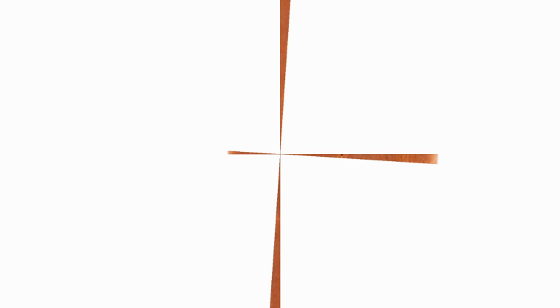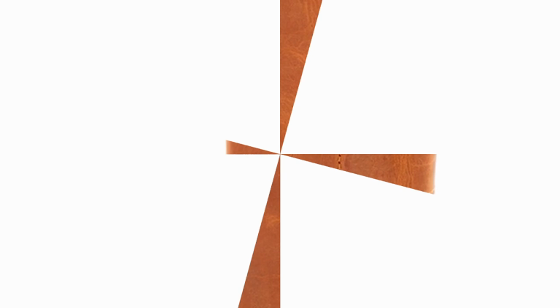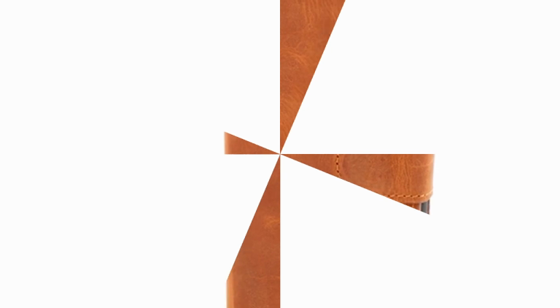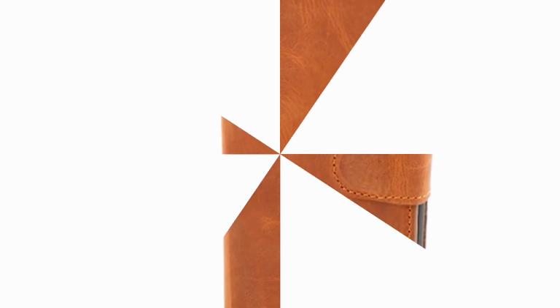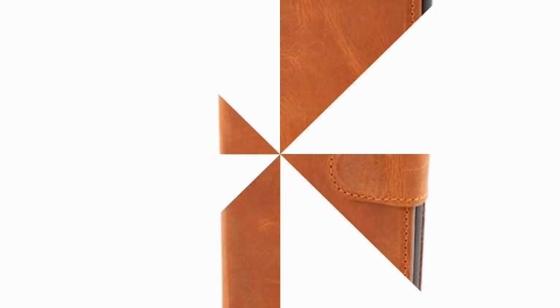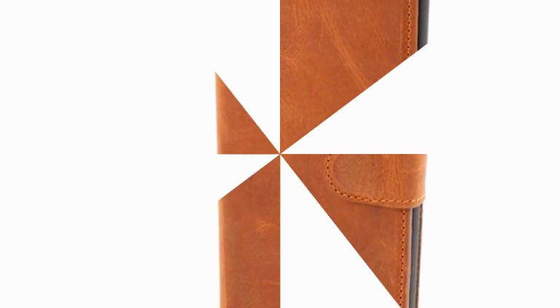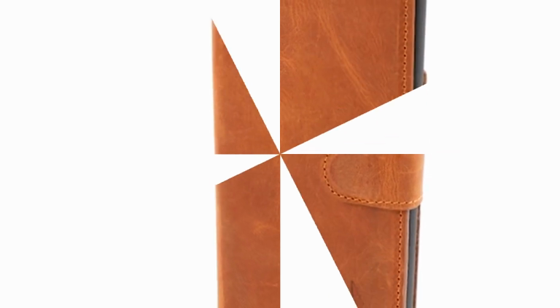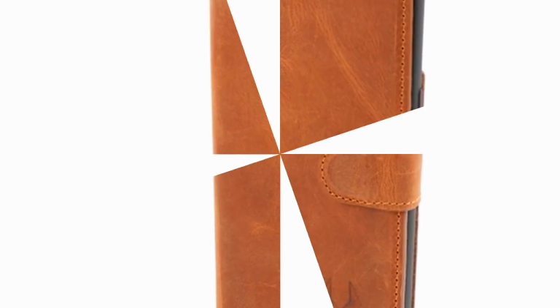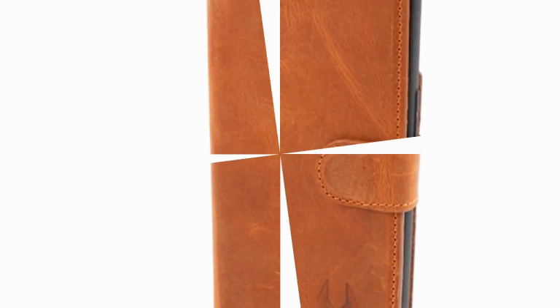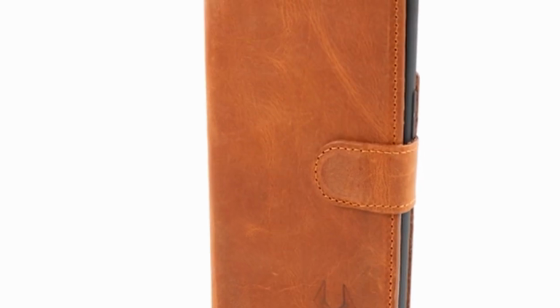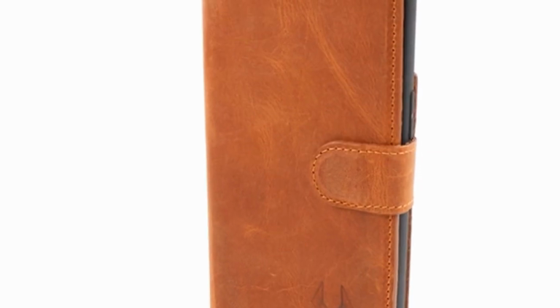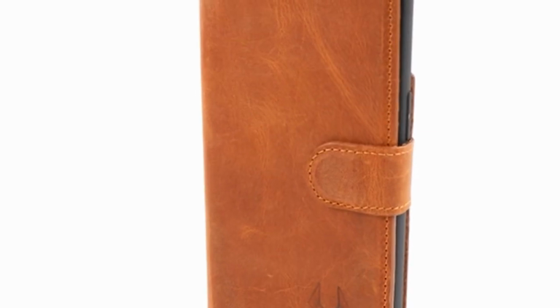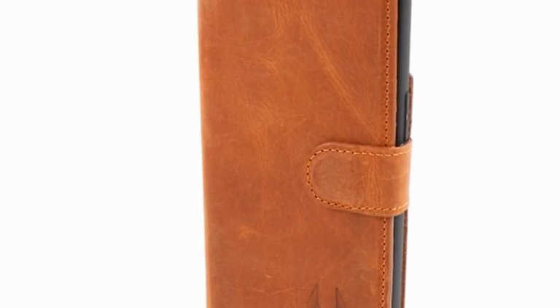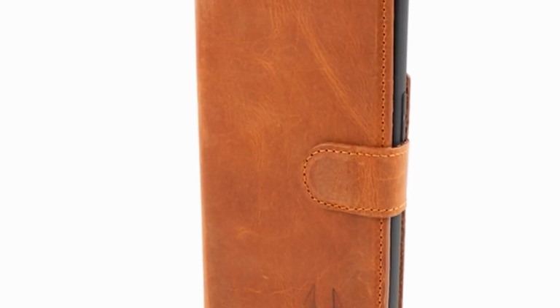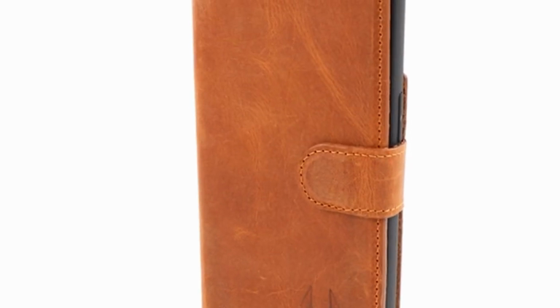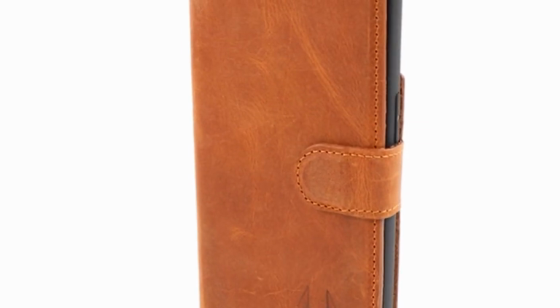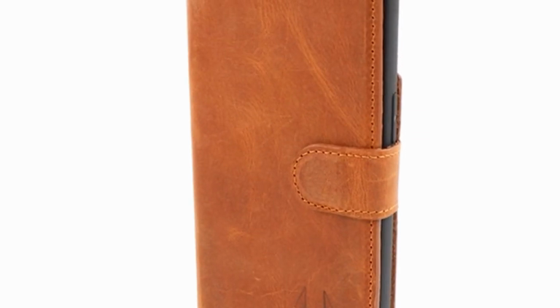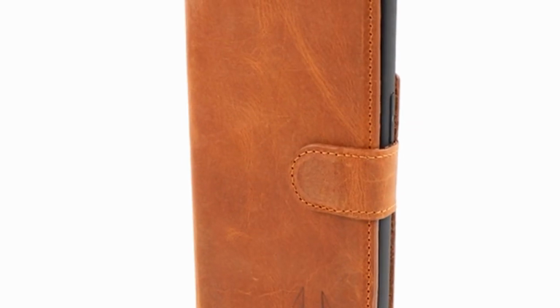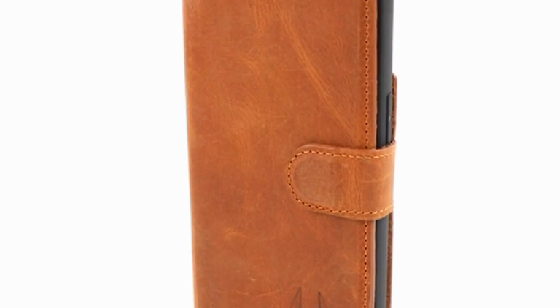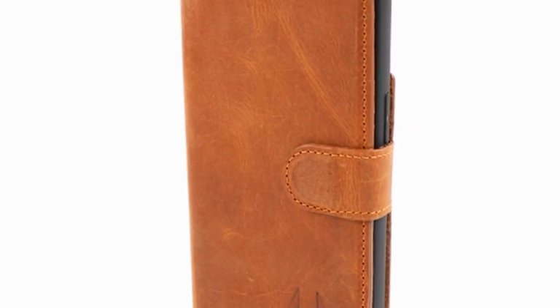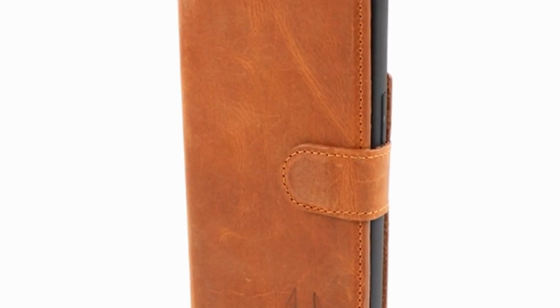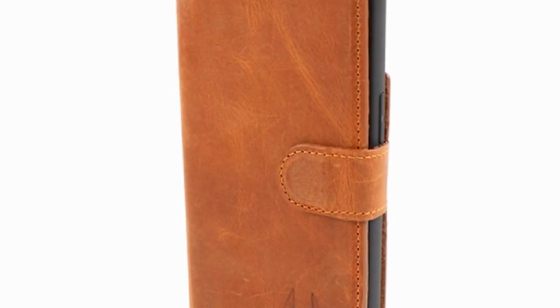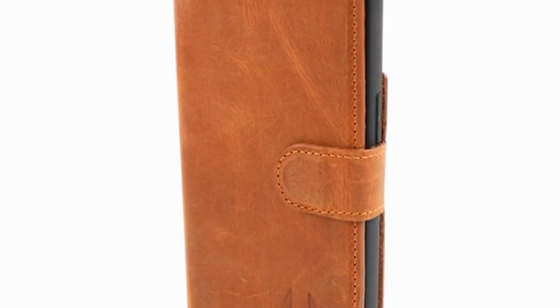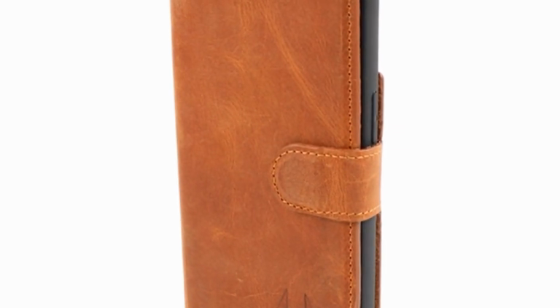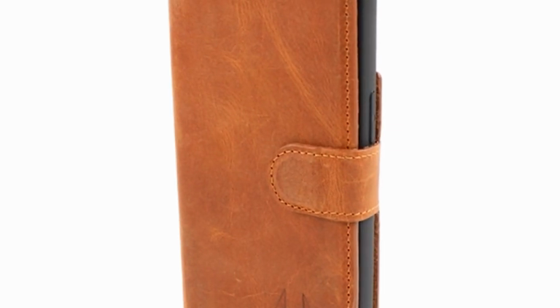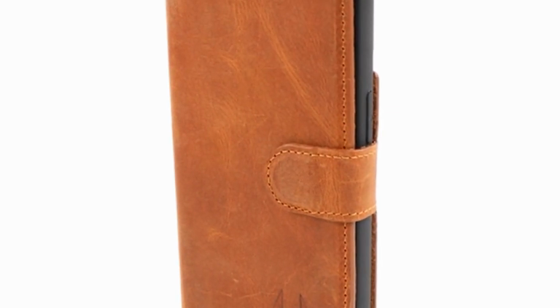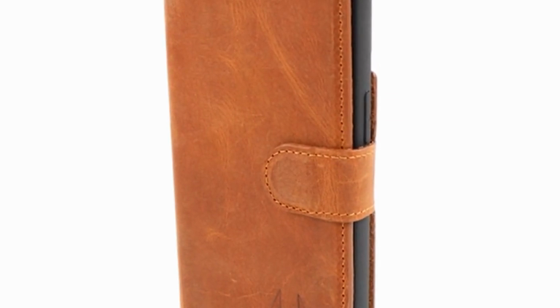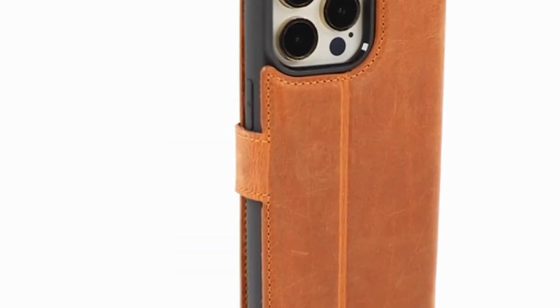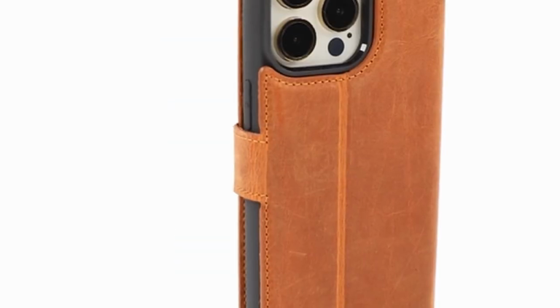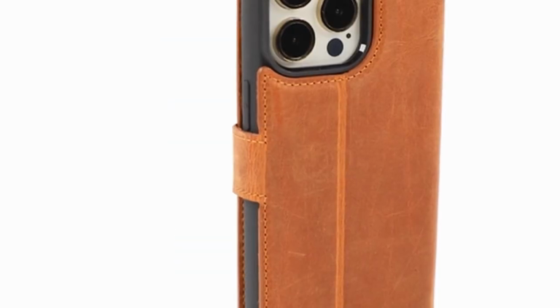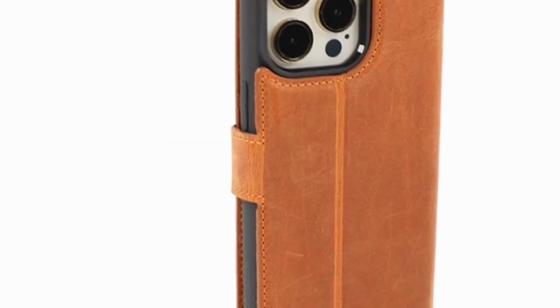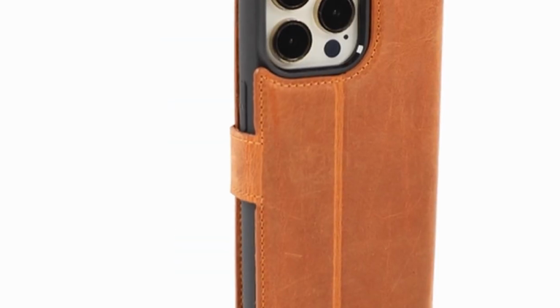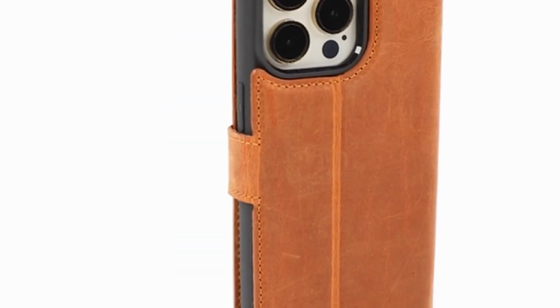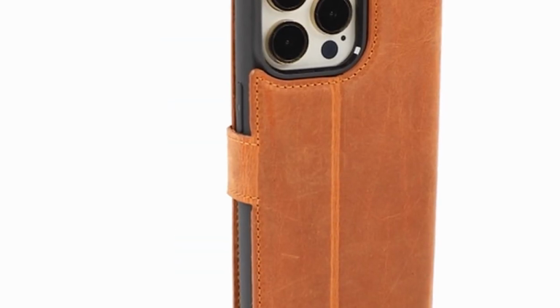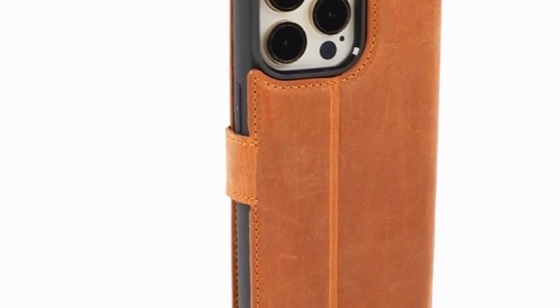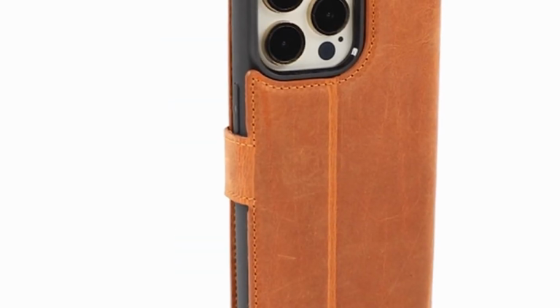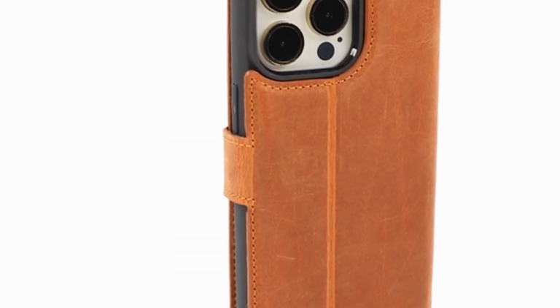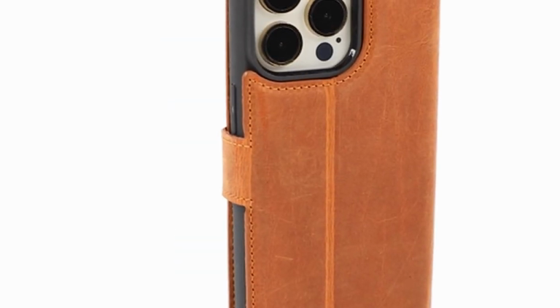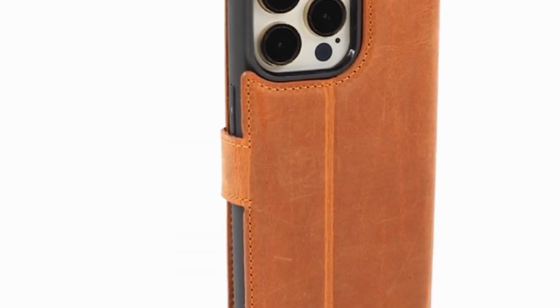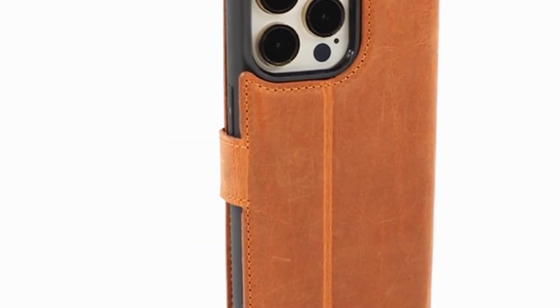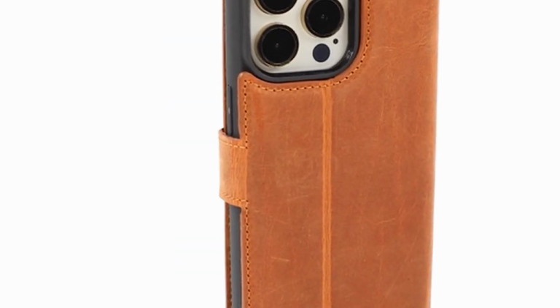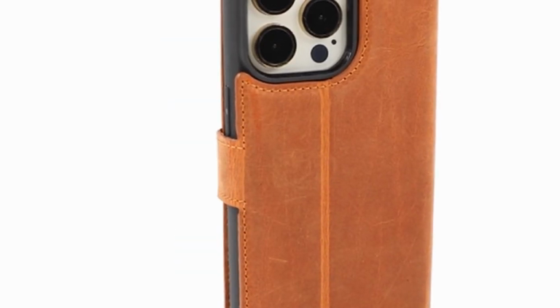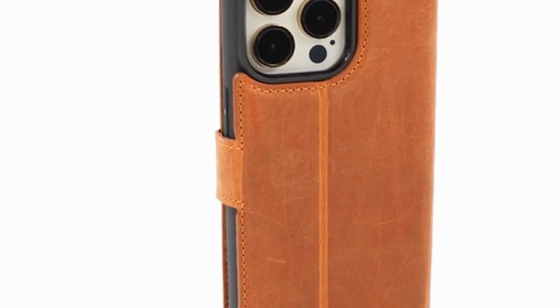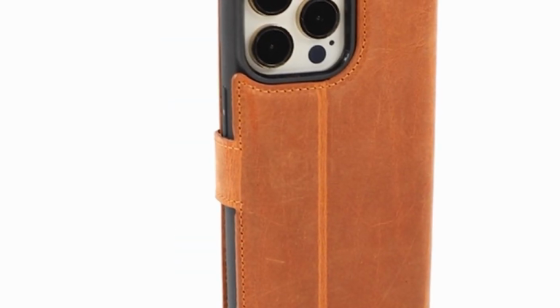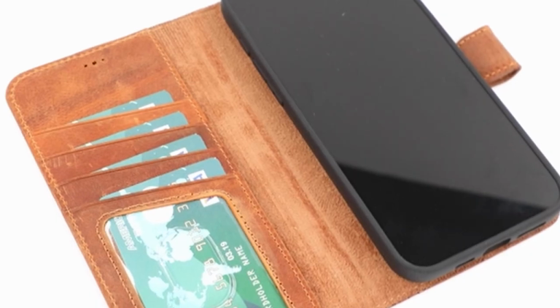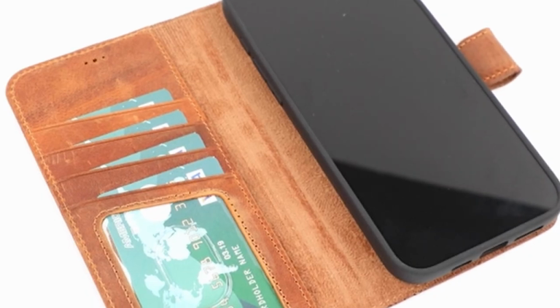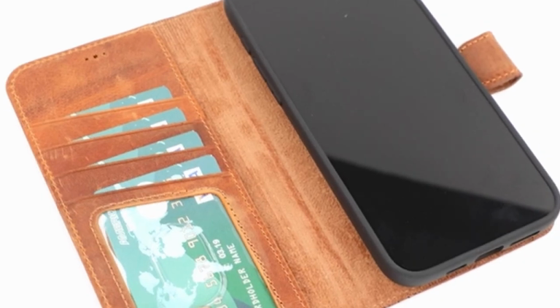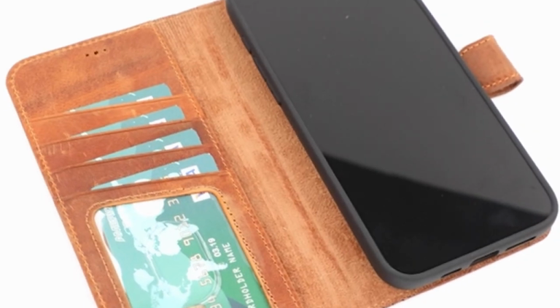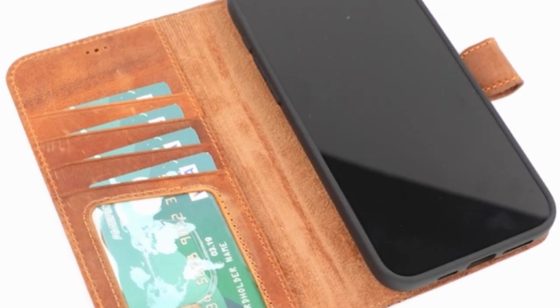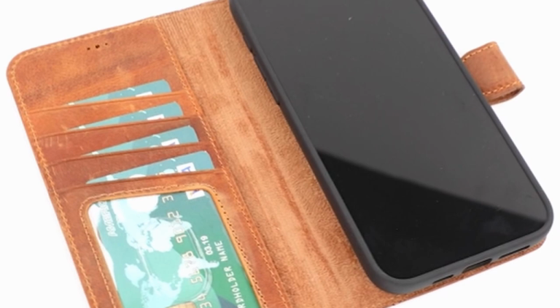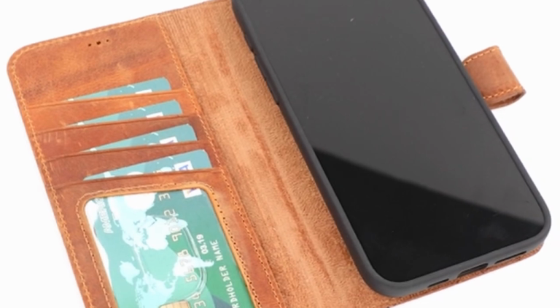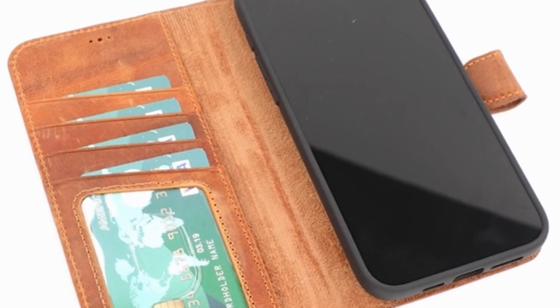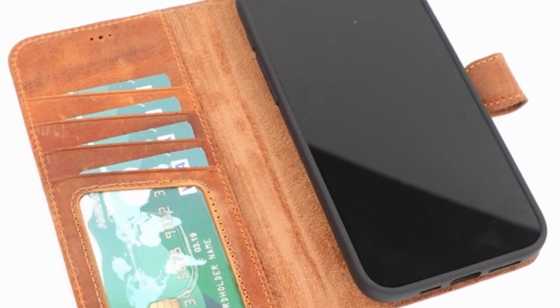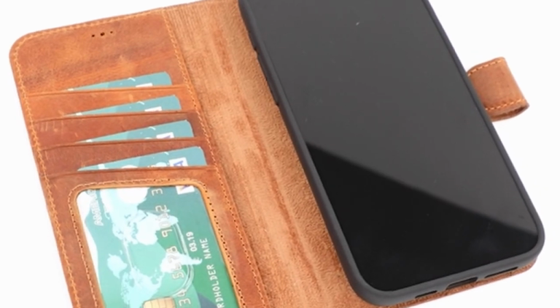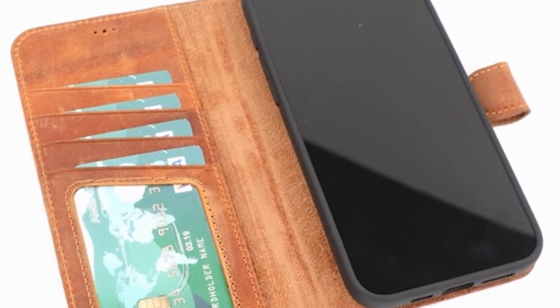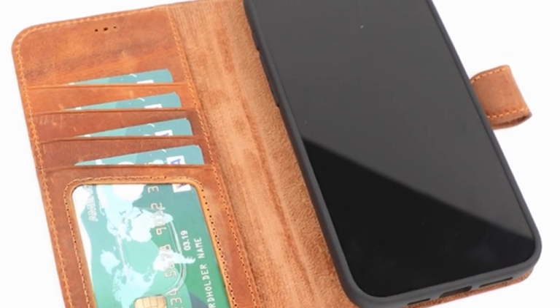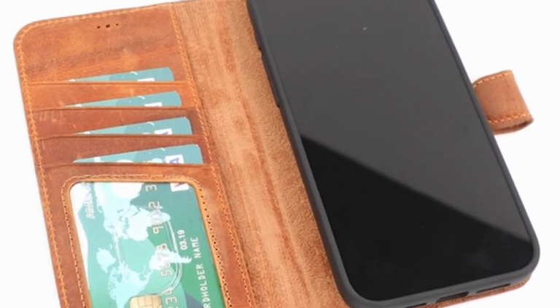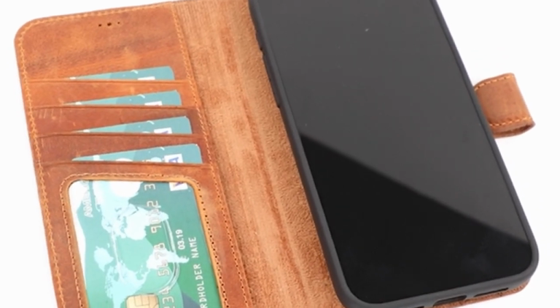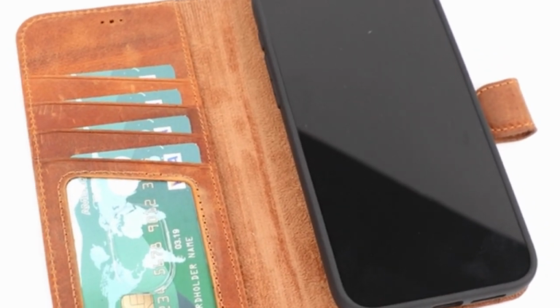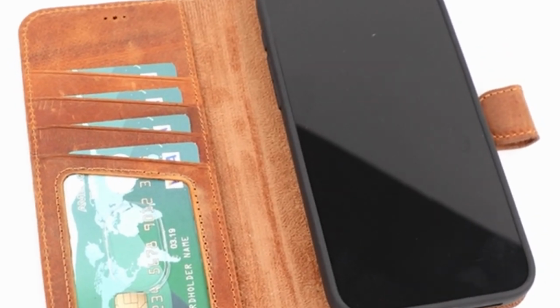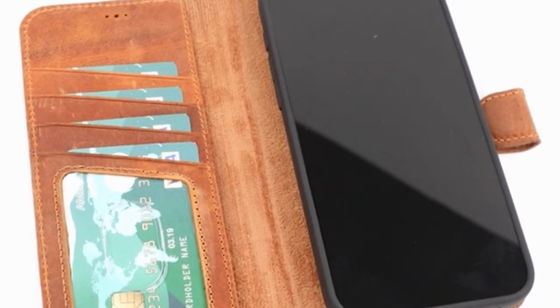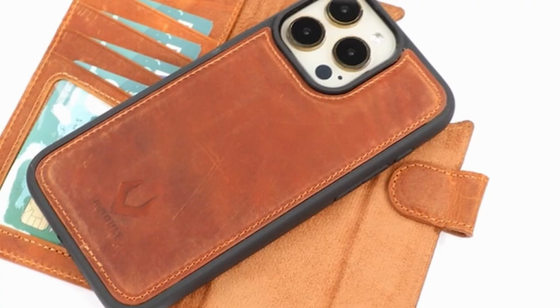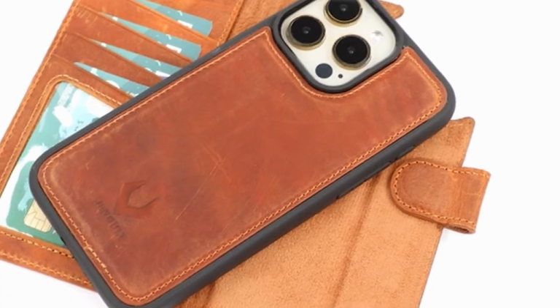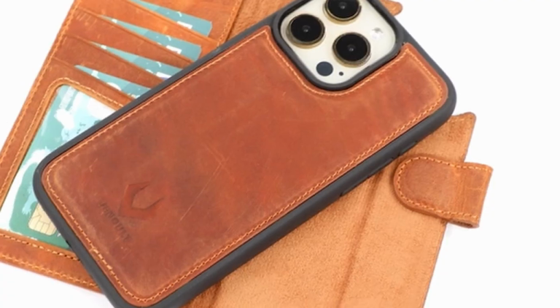Hi, what's up everyone. In this video, we are going to talk about the top best iPhone 15 Pro Max leather cases you can buy on Amazon.